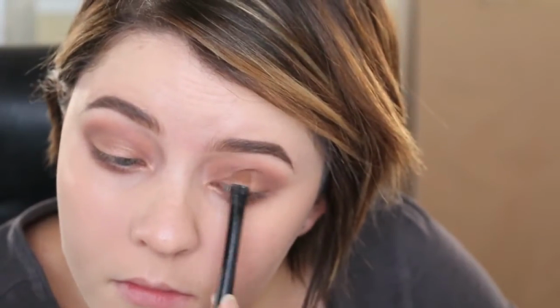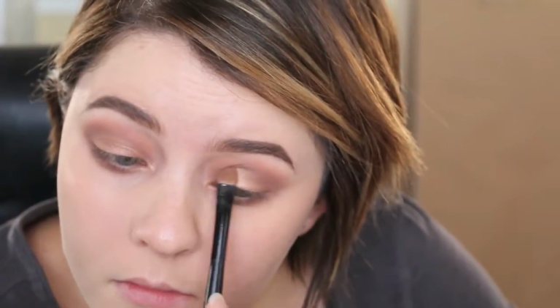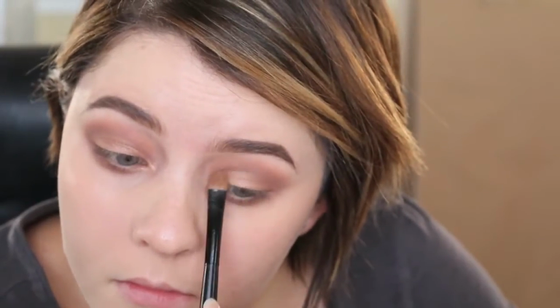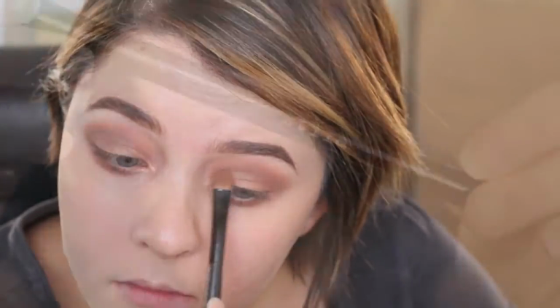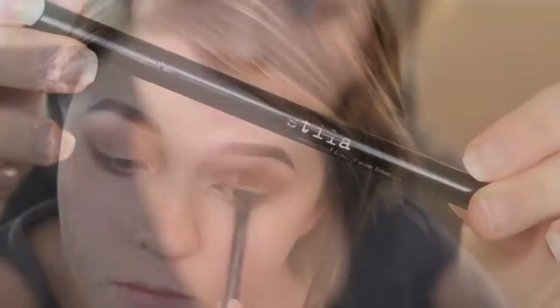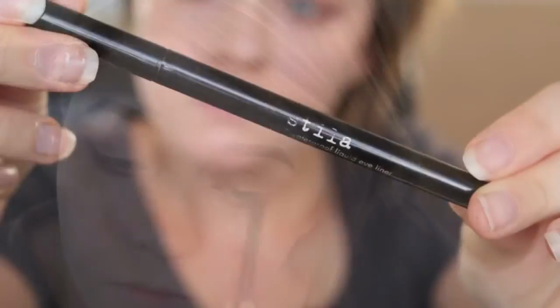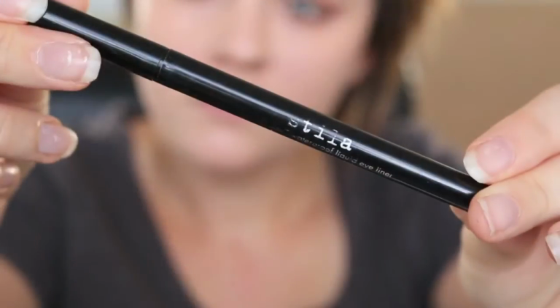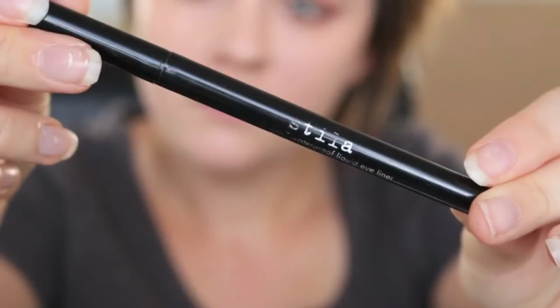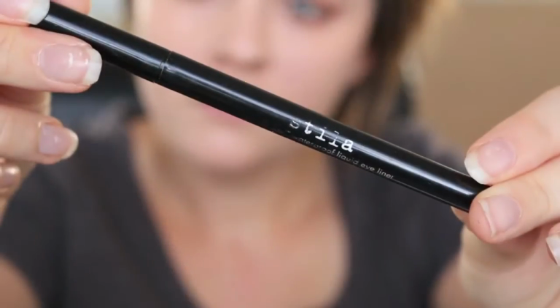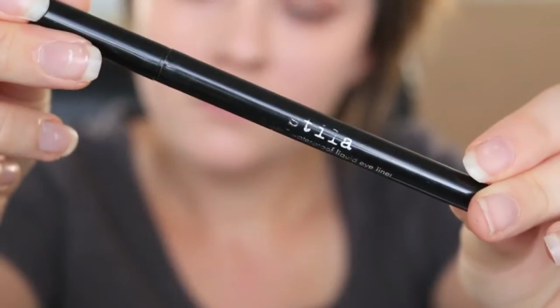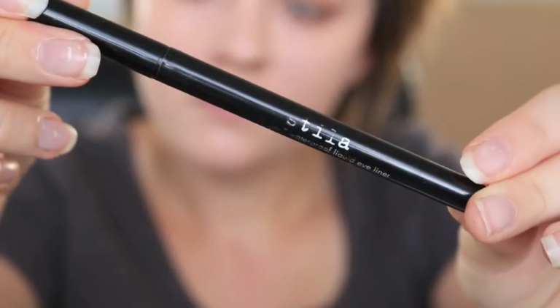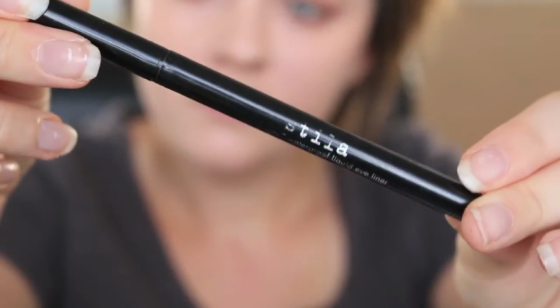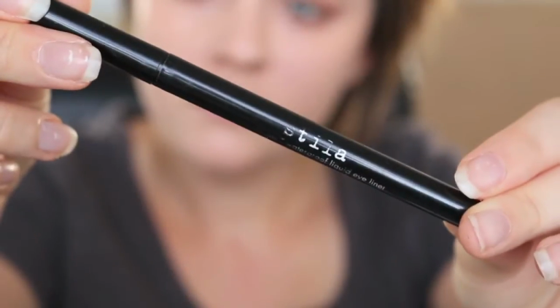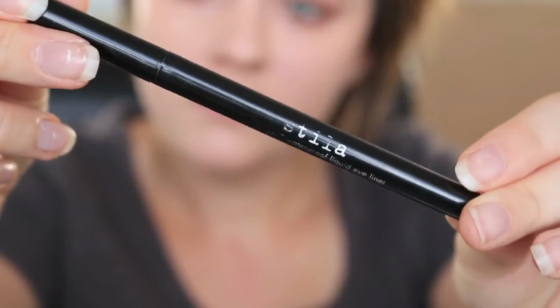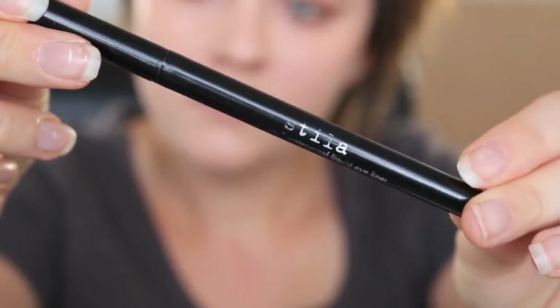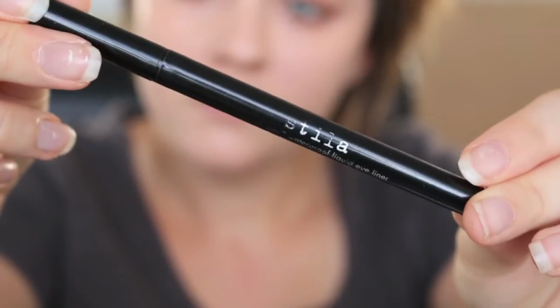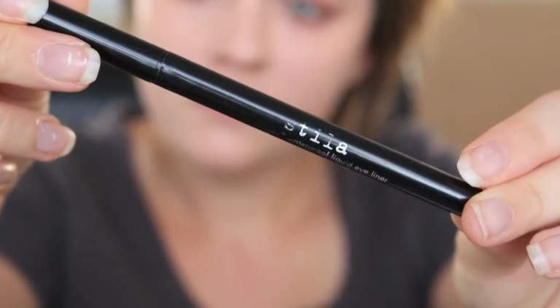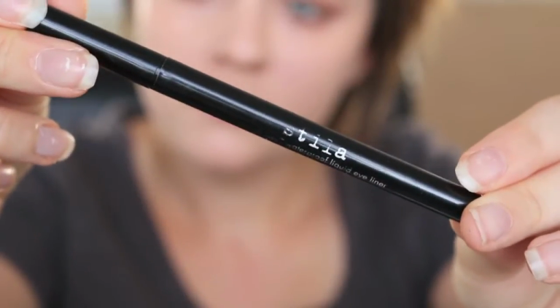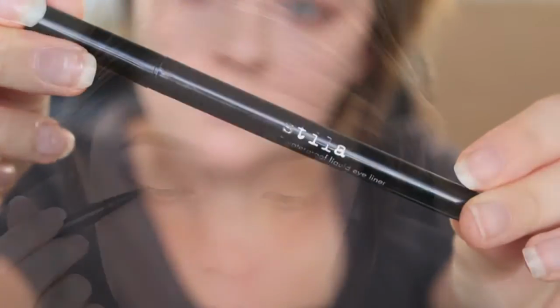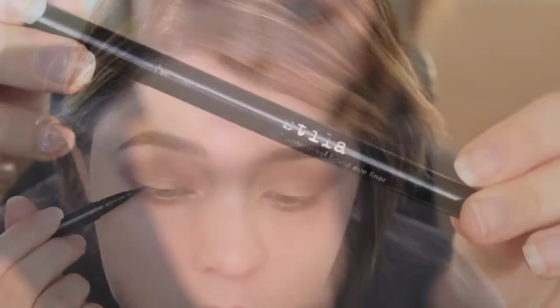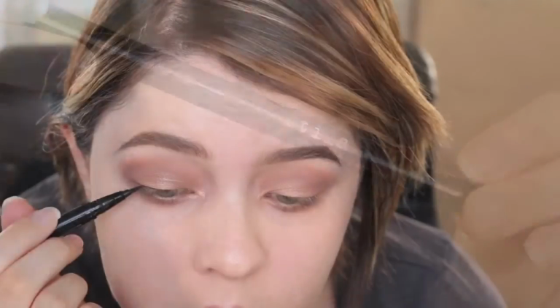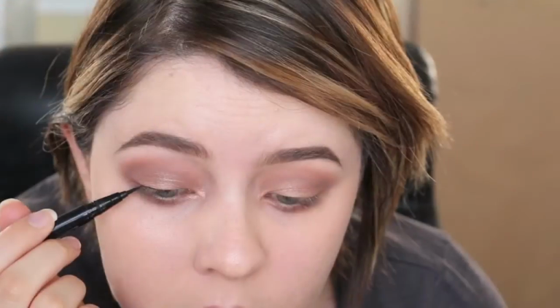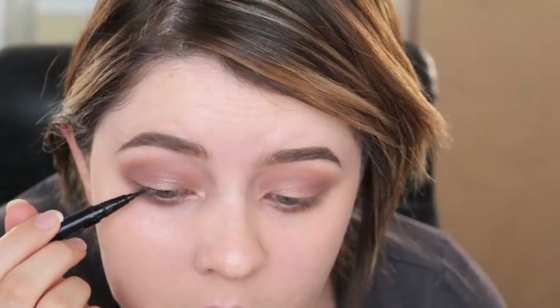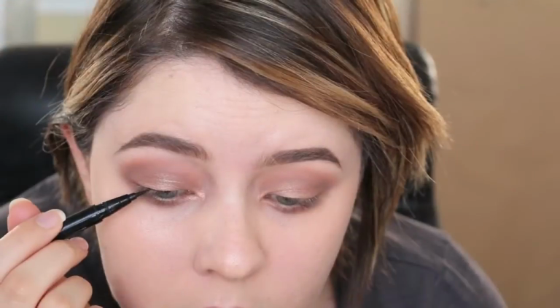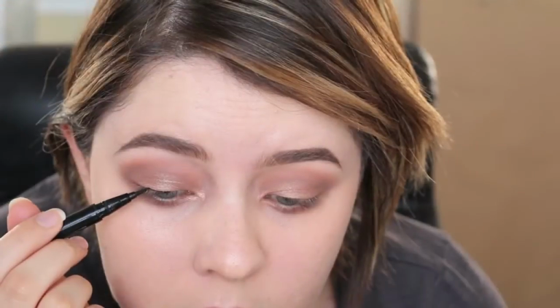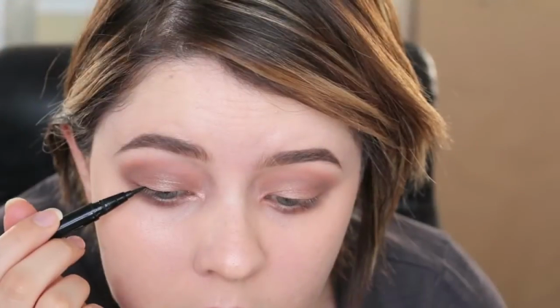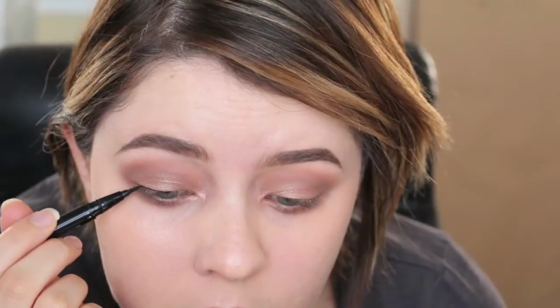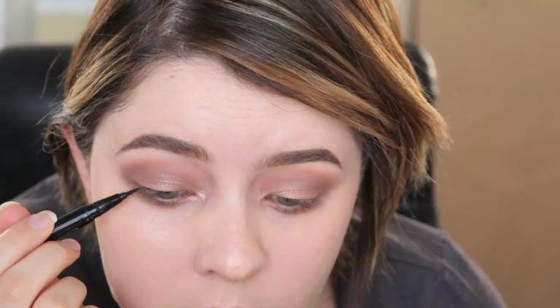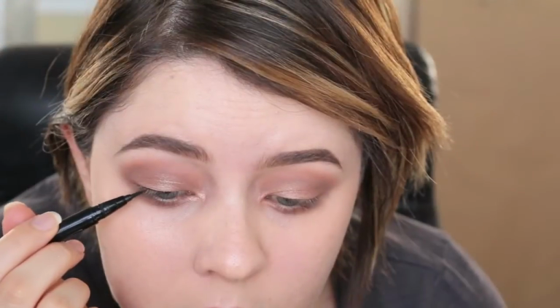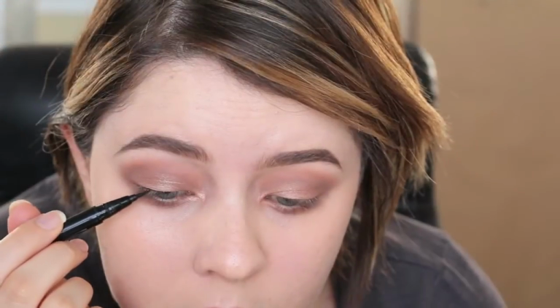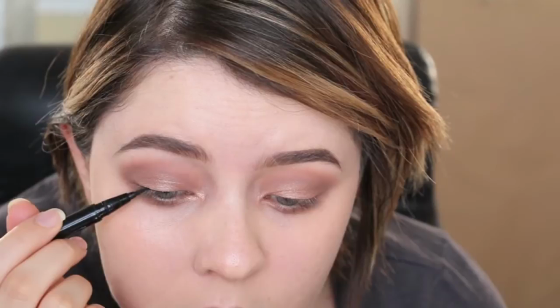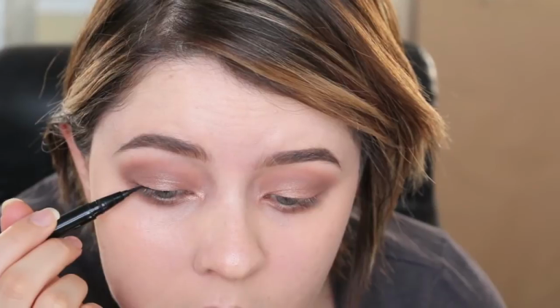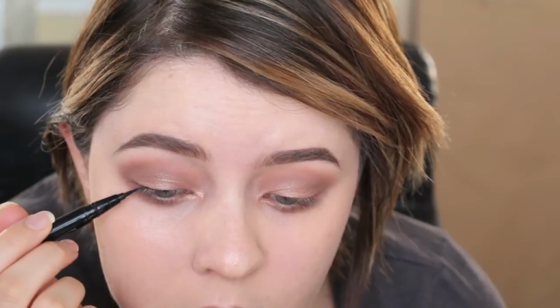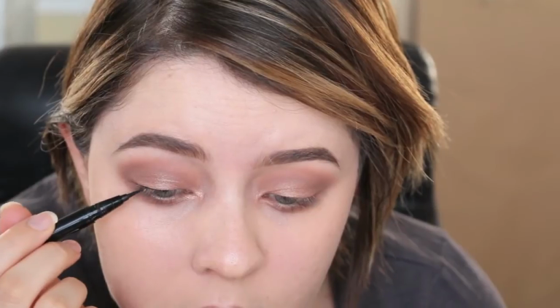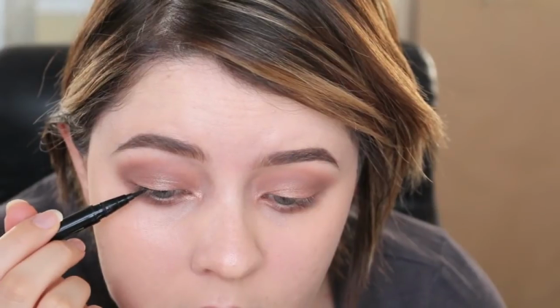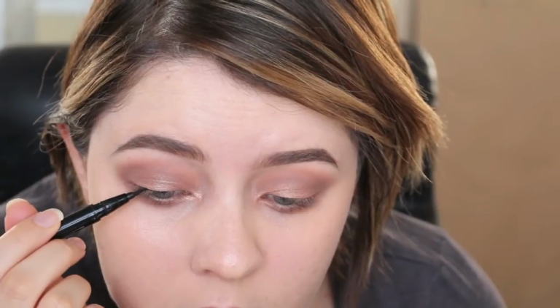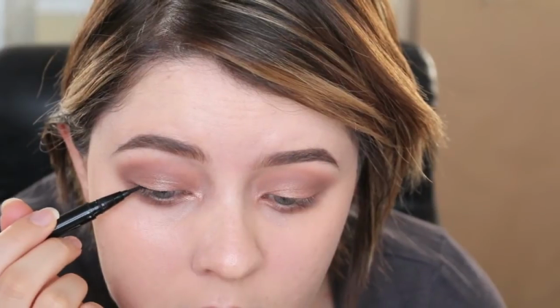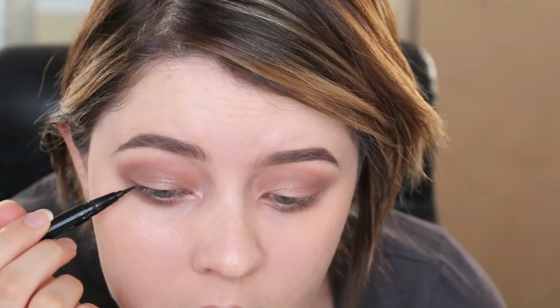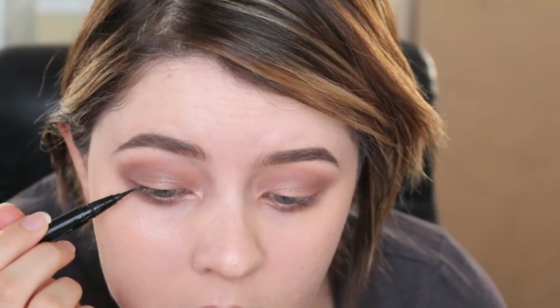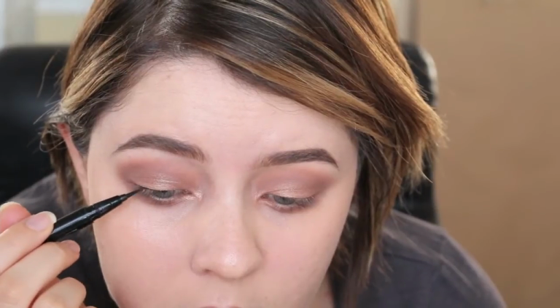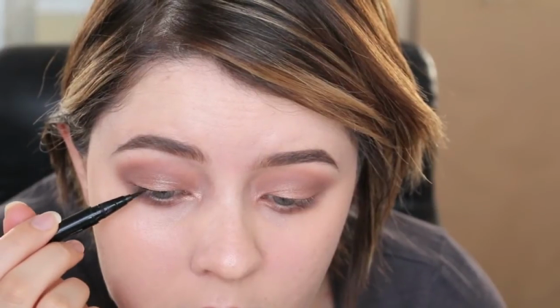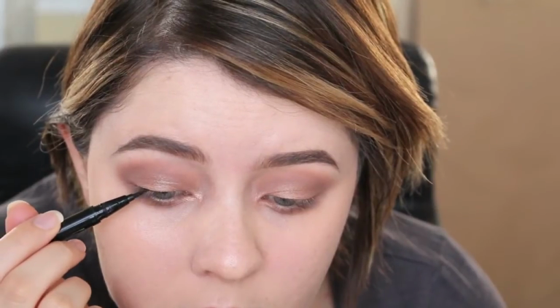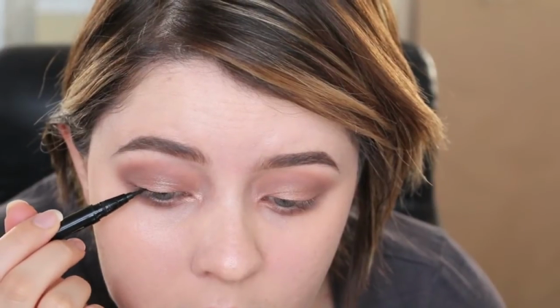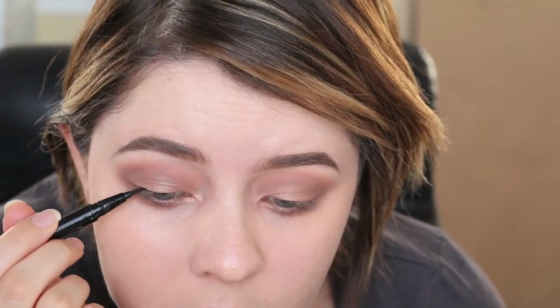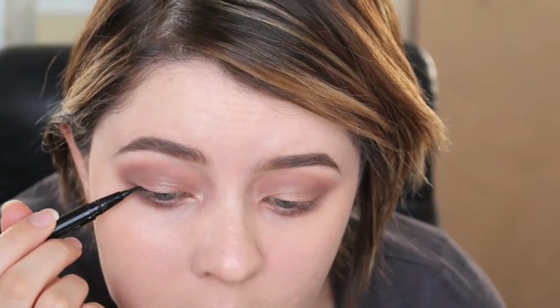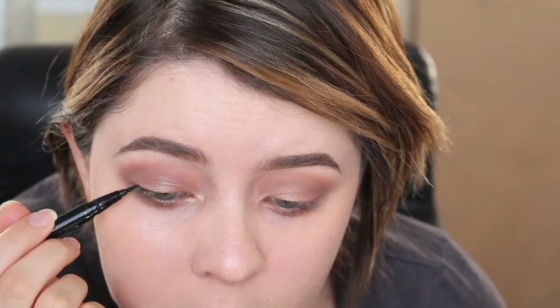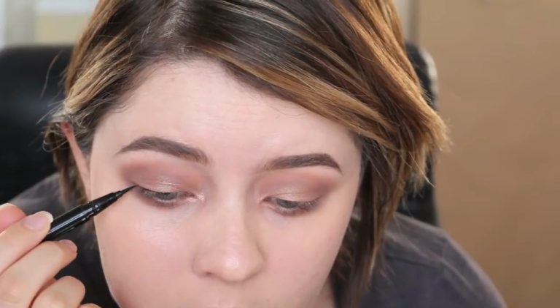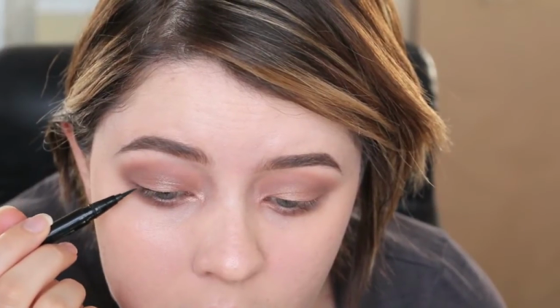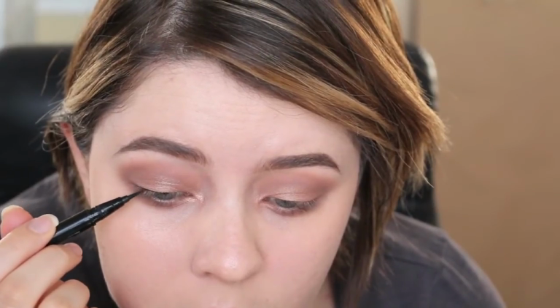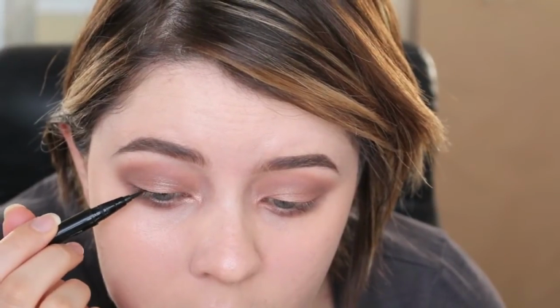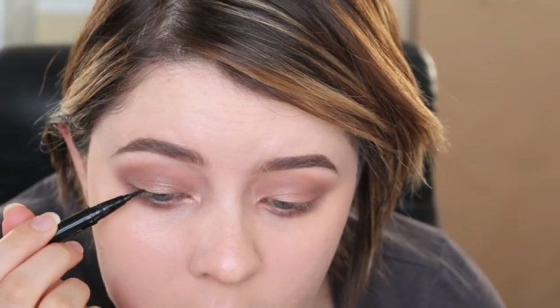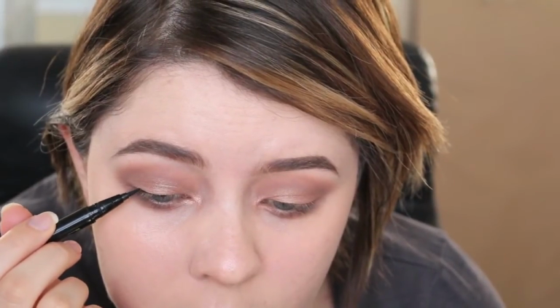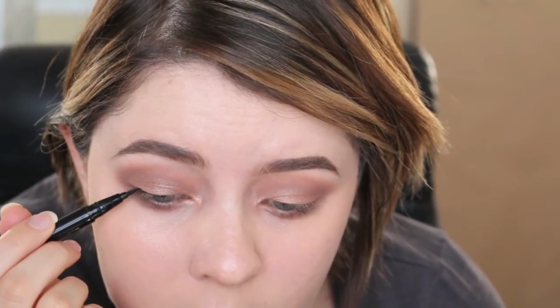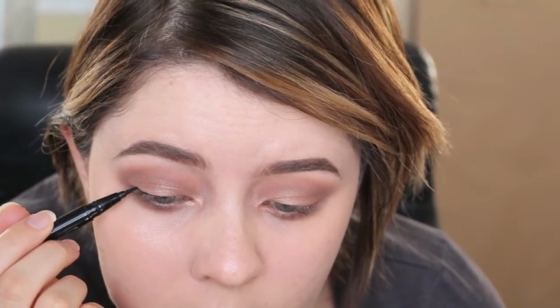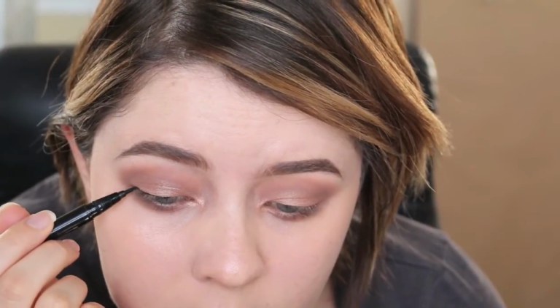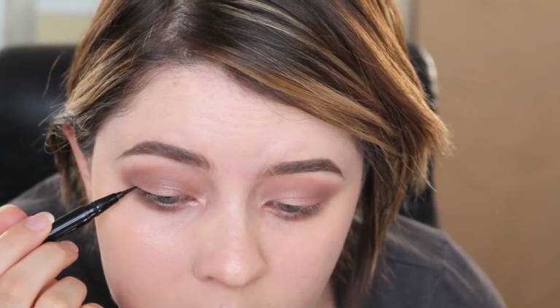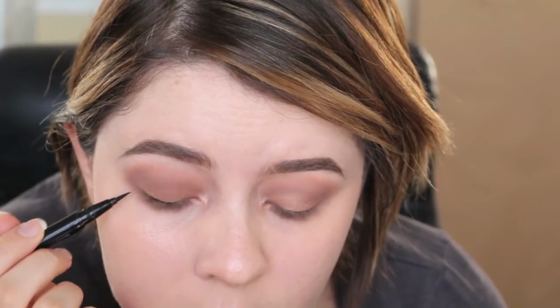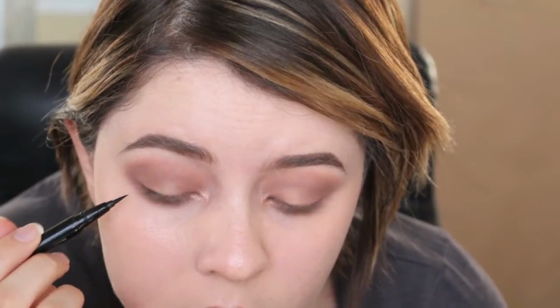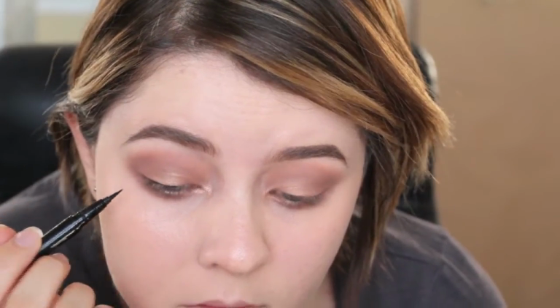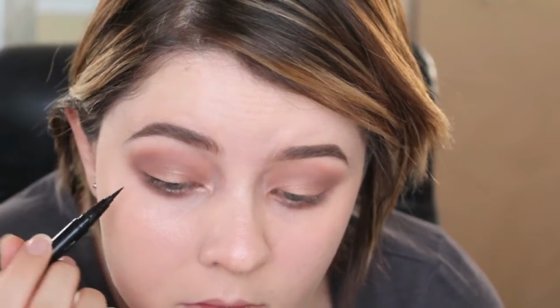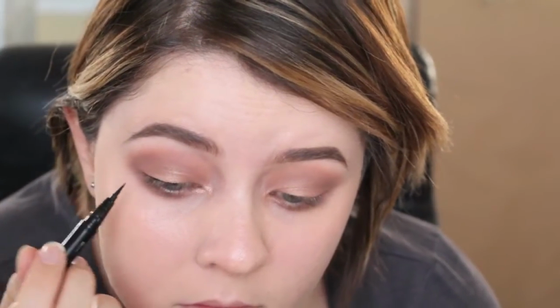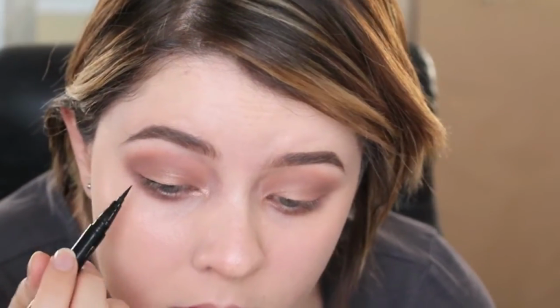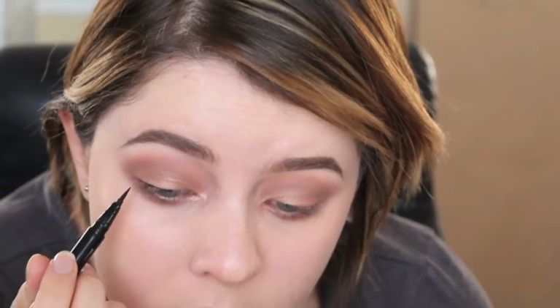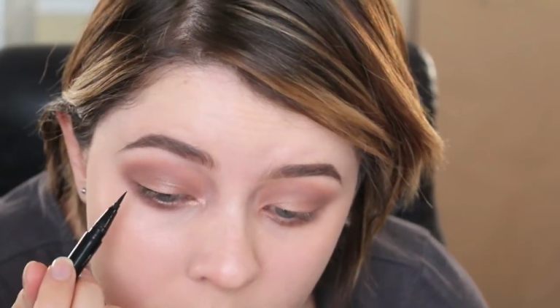To add some definition, we are going to be taking the Stila Stay All Day liquid liner and we are going to be drawing a thin line on our top lash line.